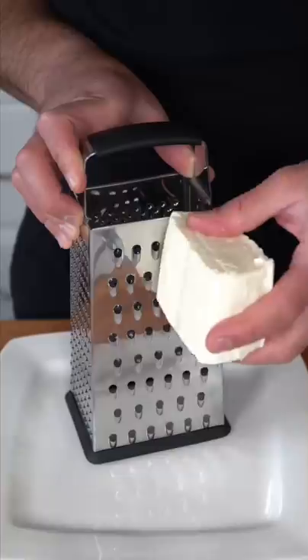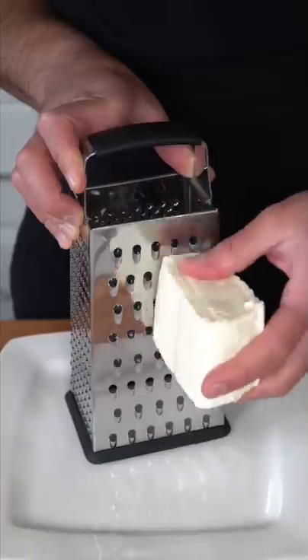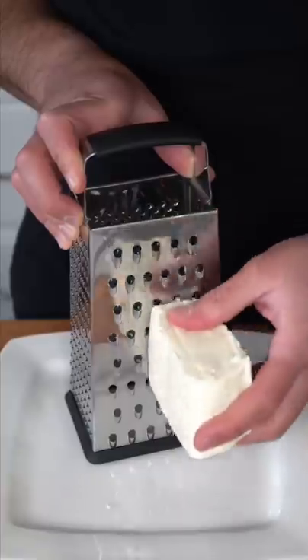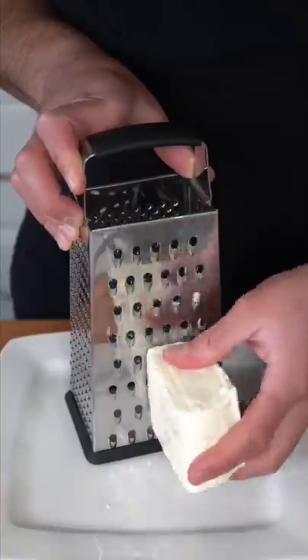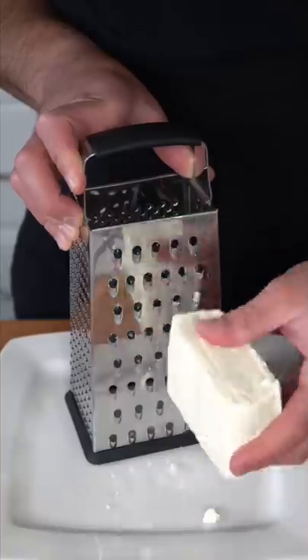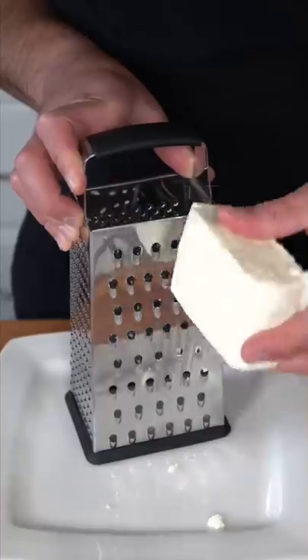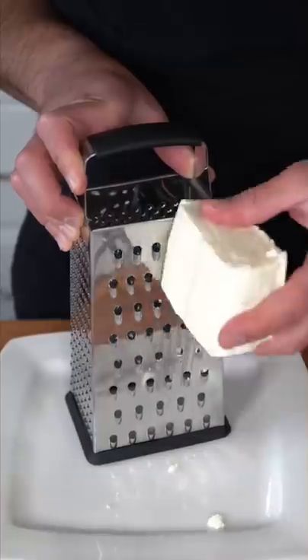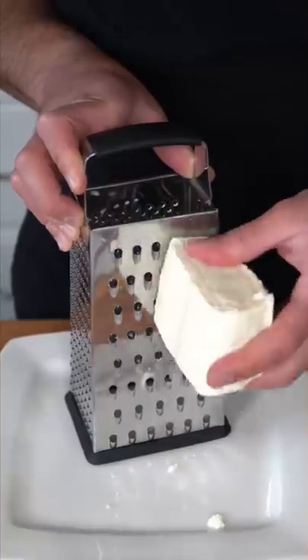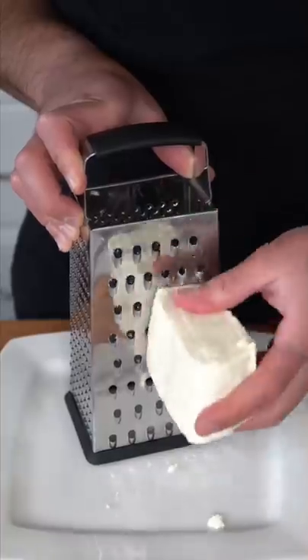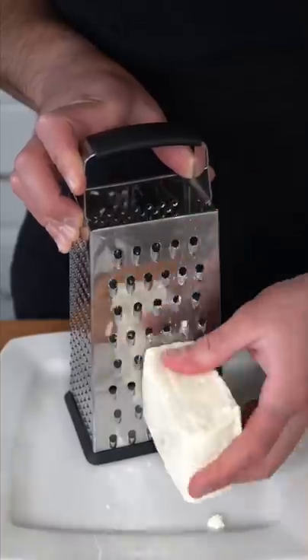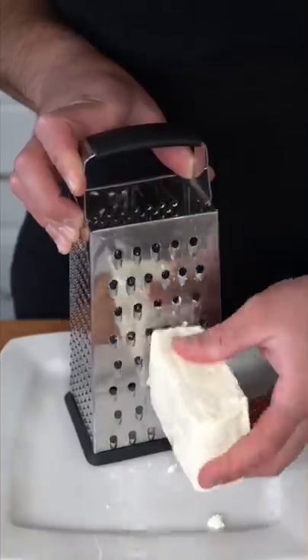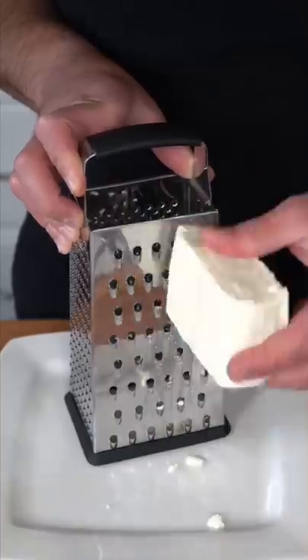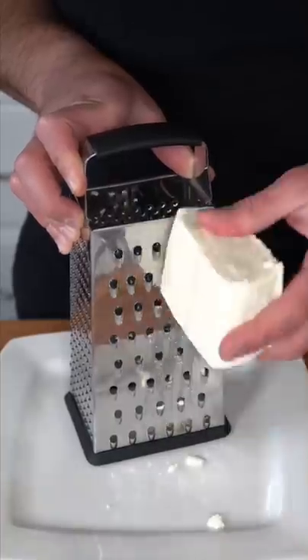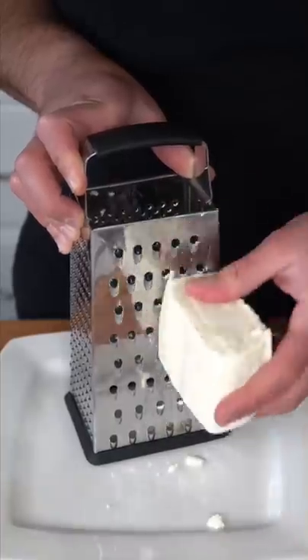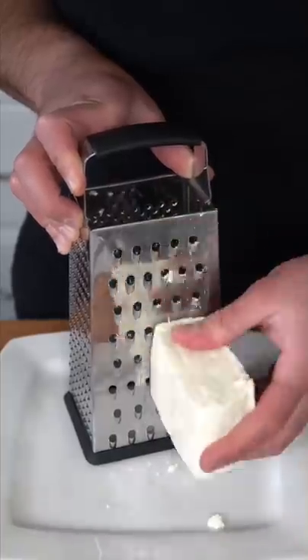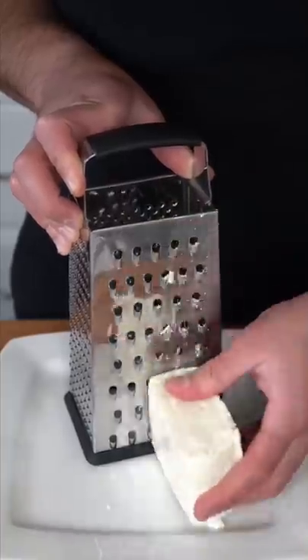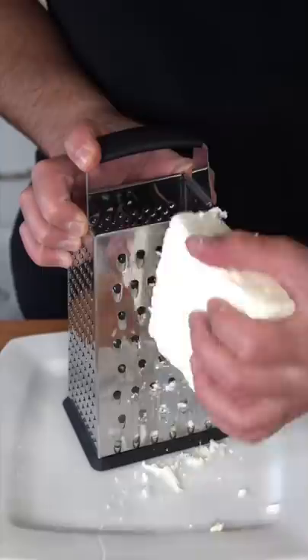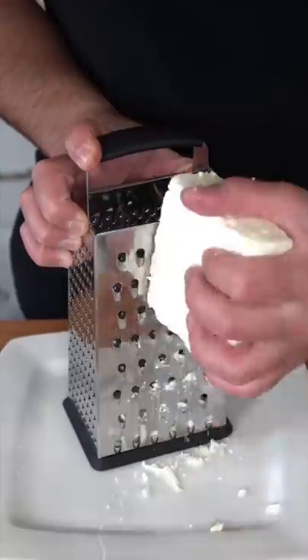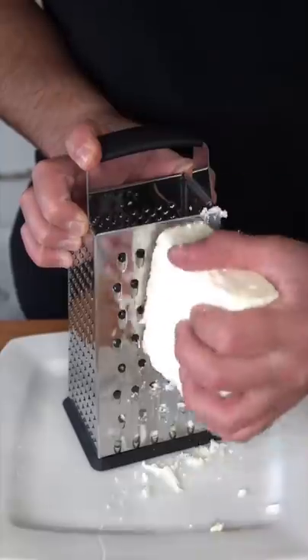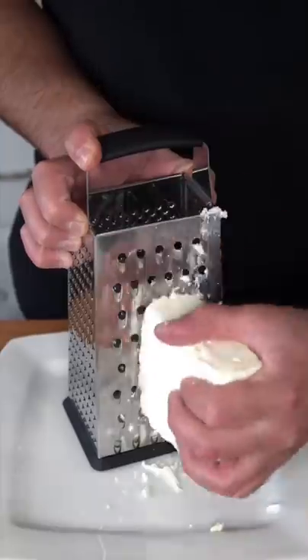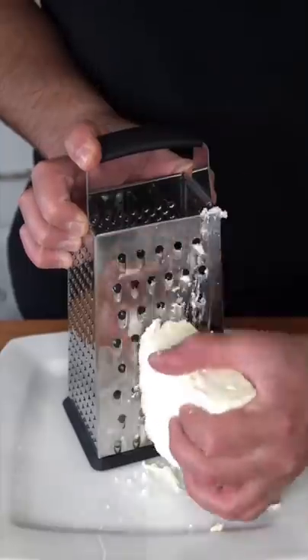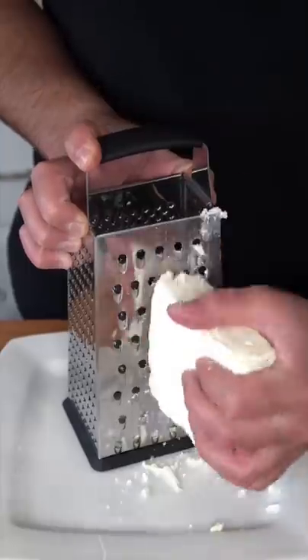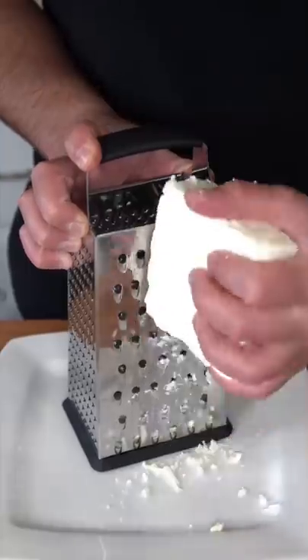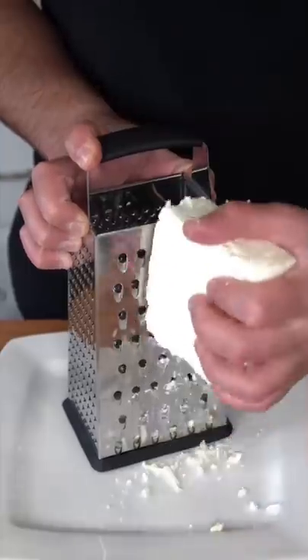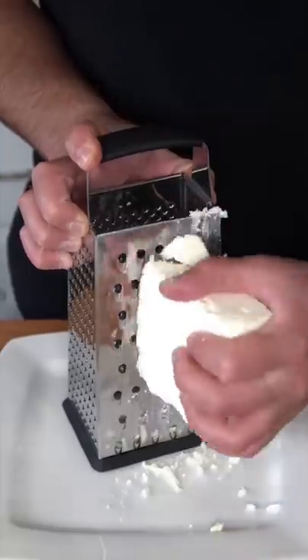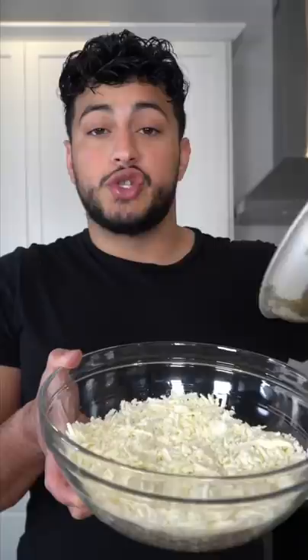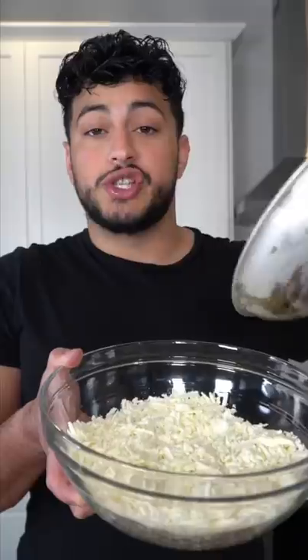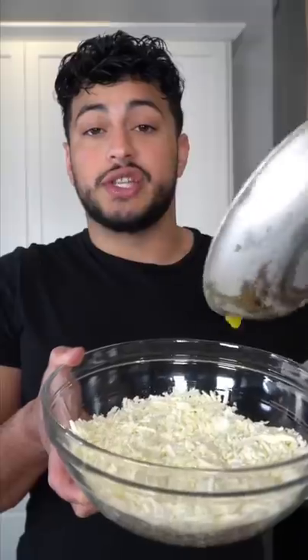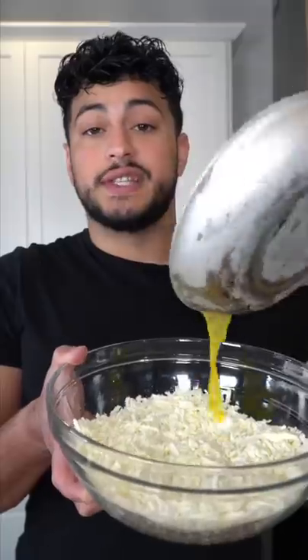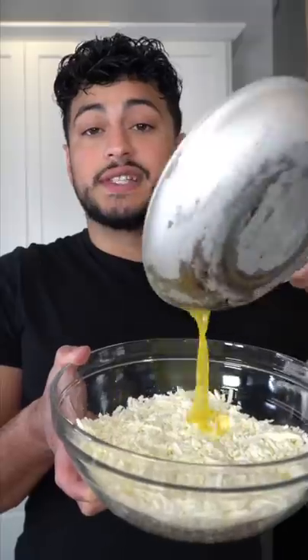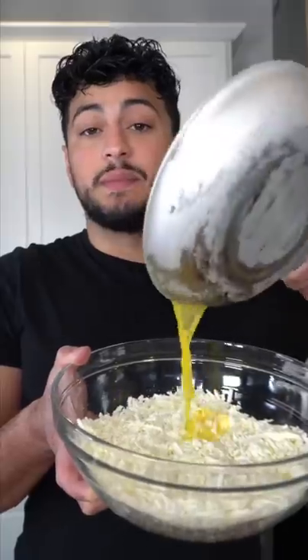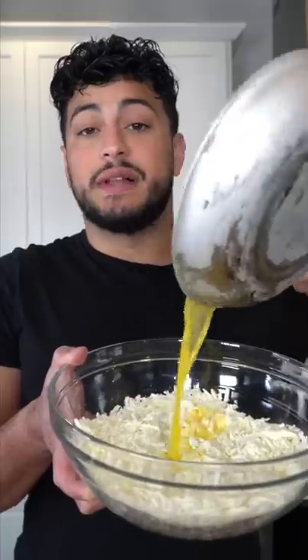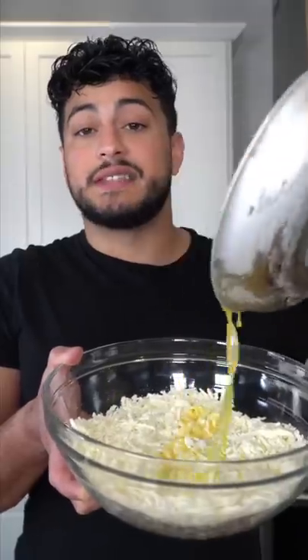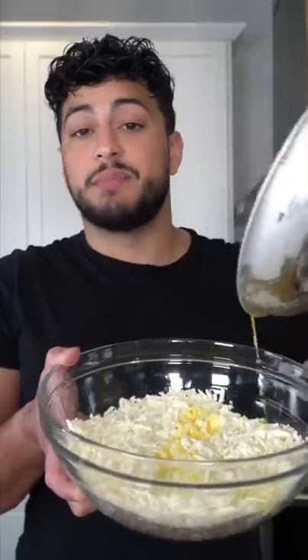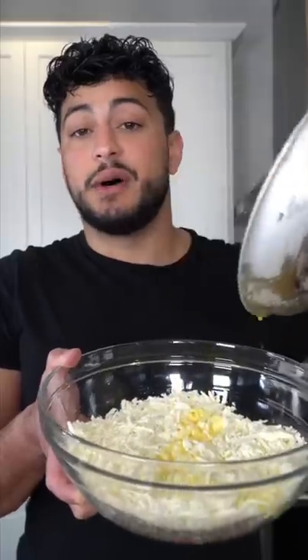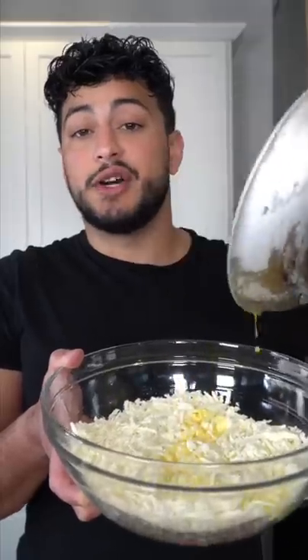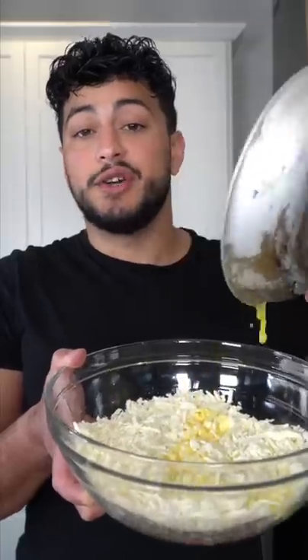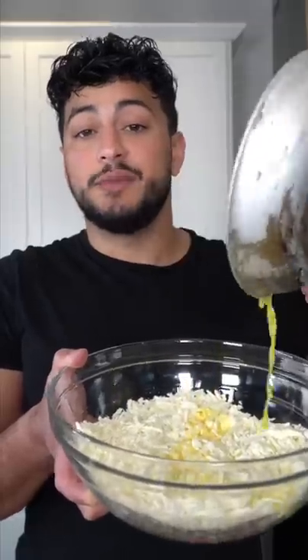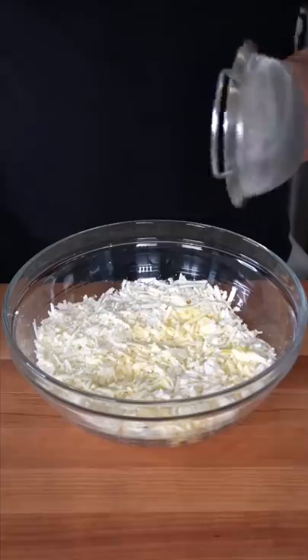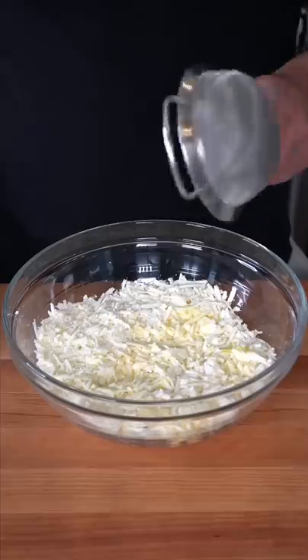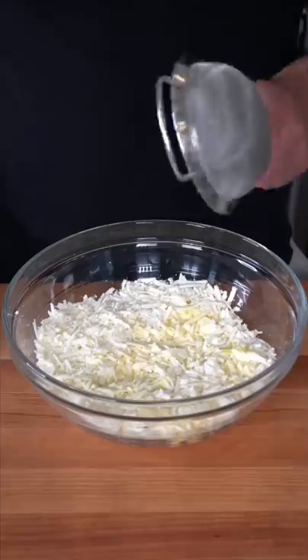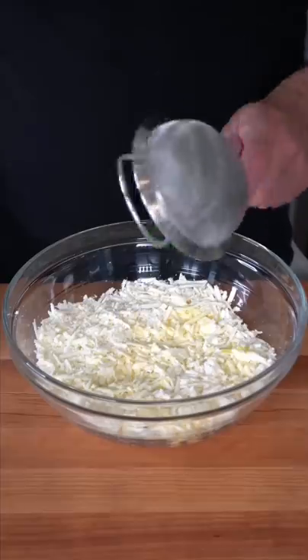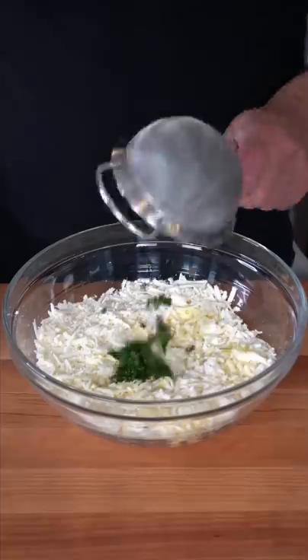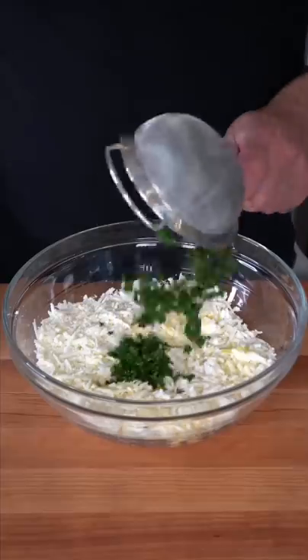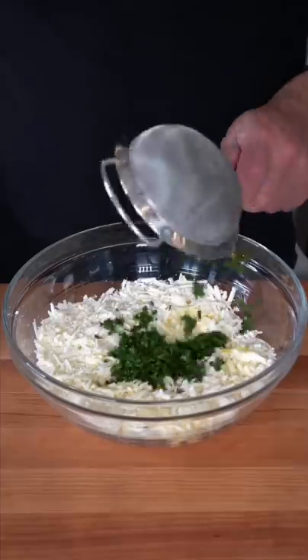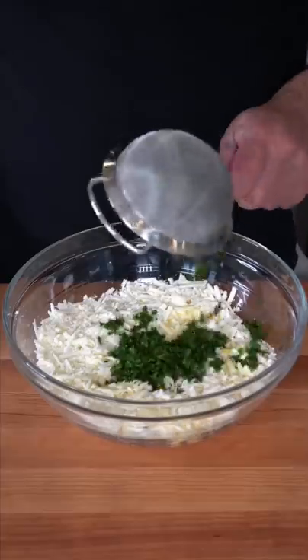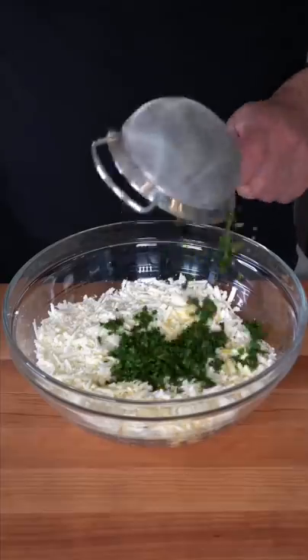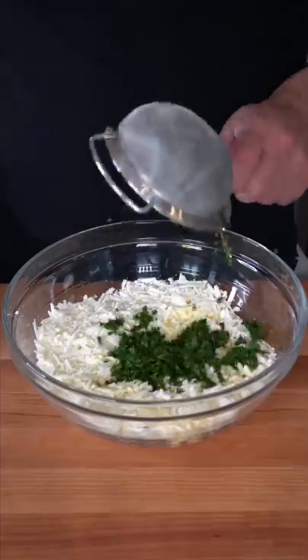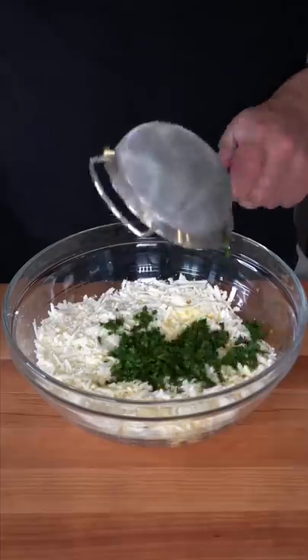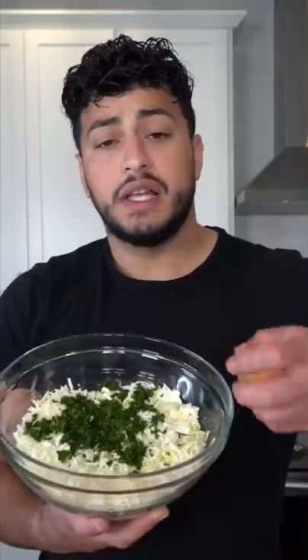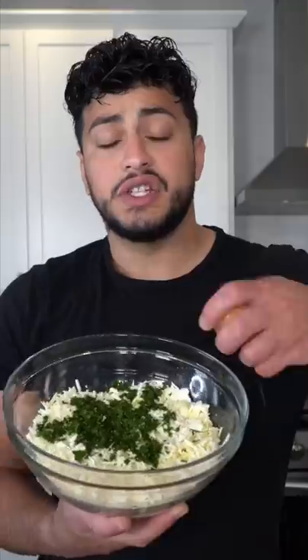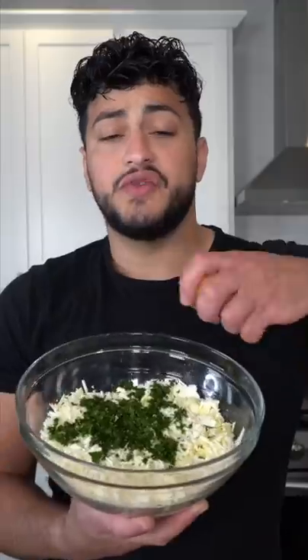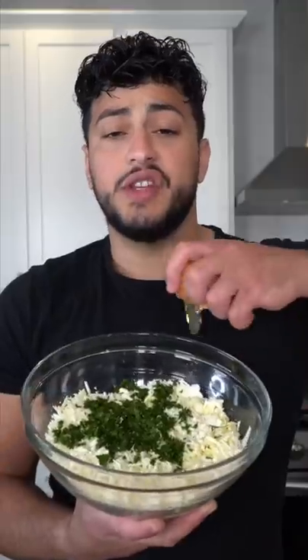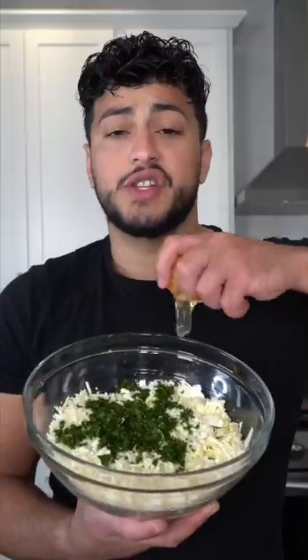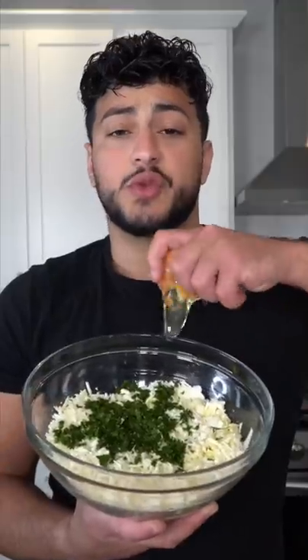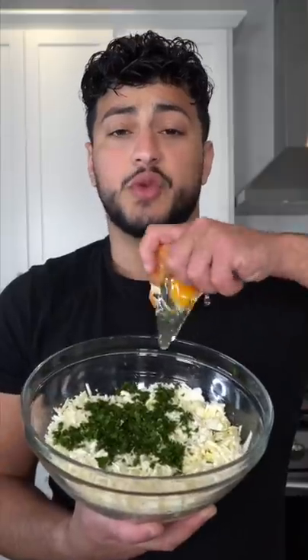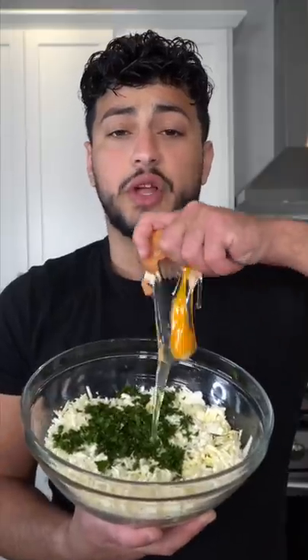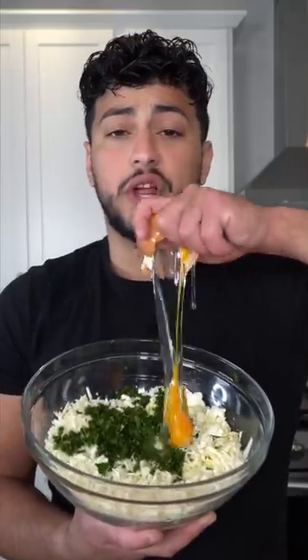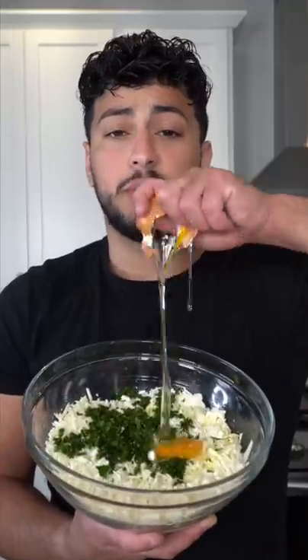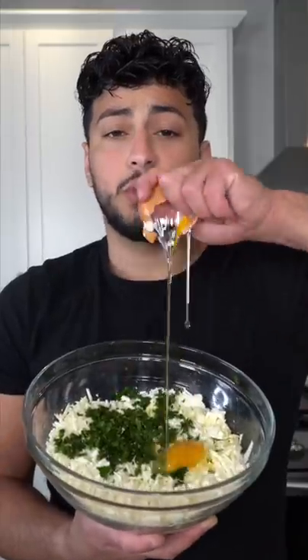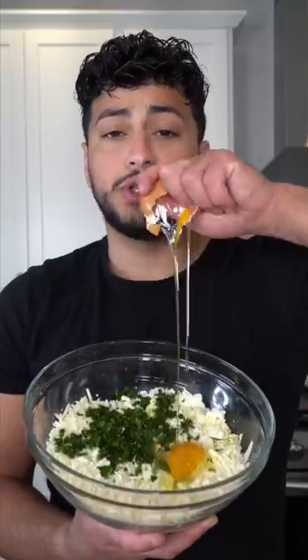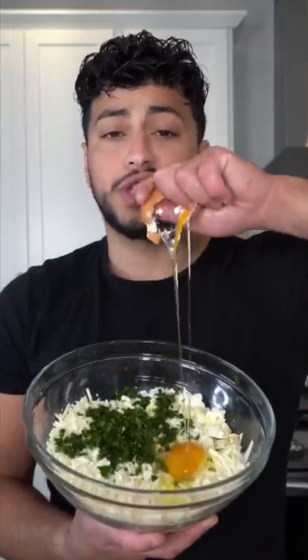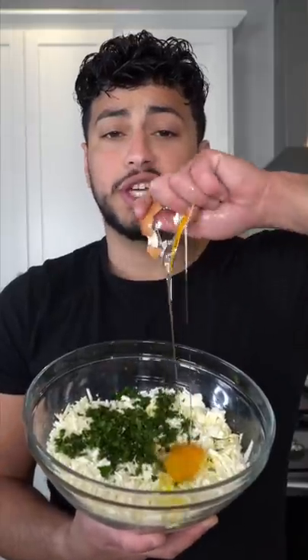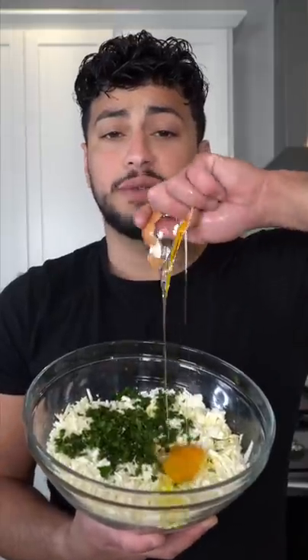Start off by combining spinach and feta cheese. Drizzle in some melted butter, thoroughly washed parsley, and just finish with one egg.